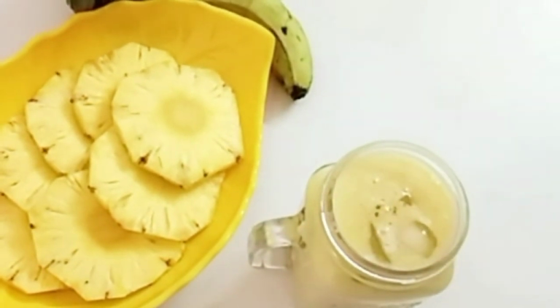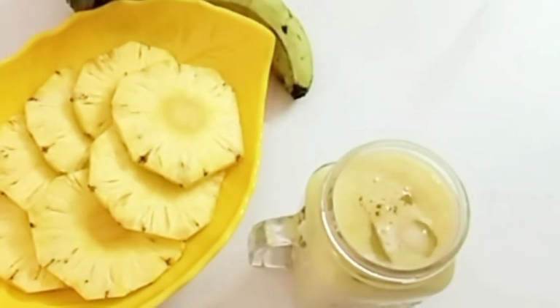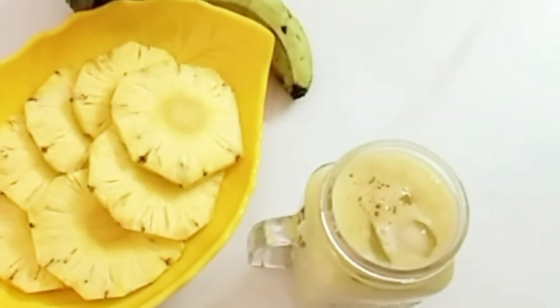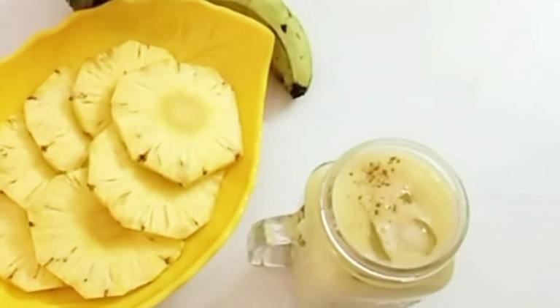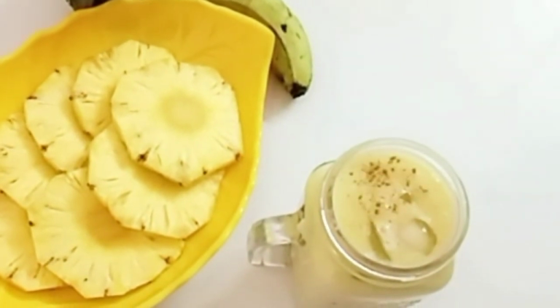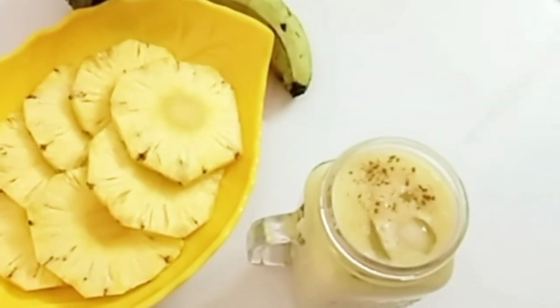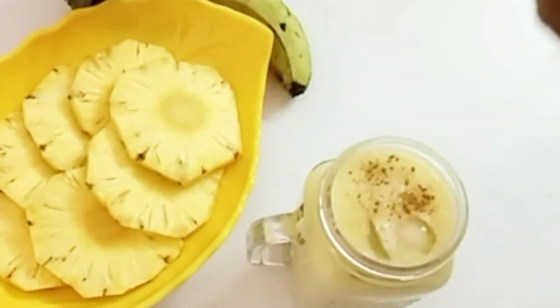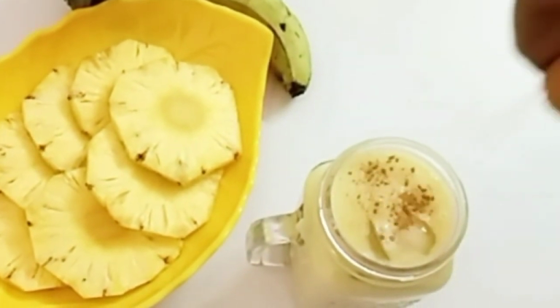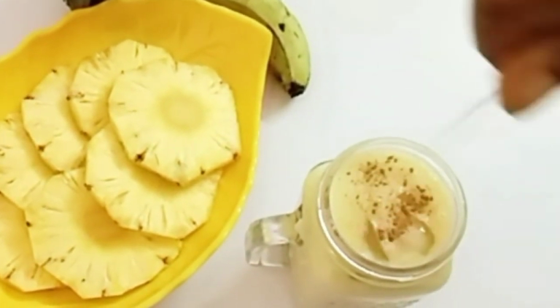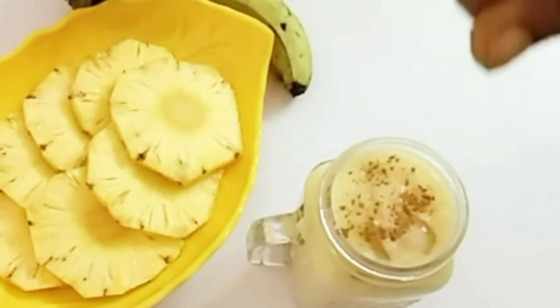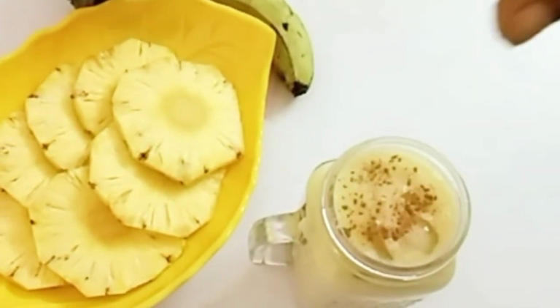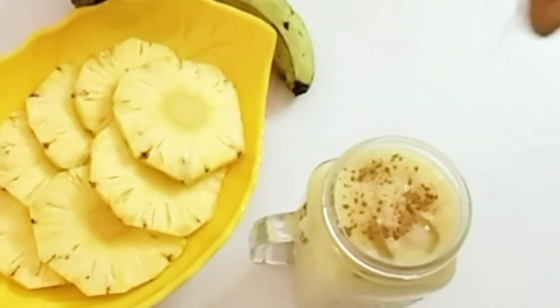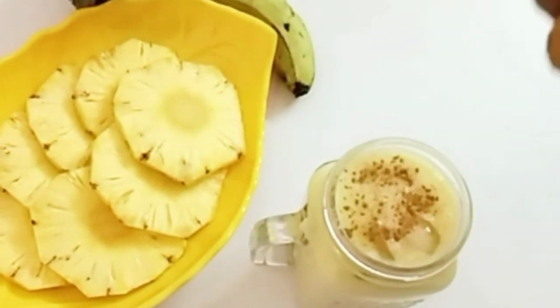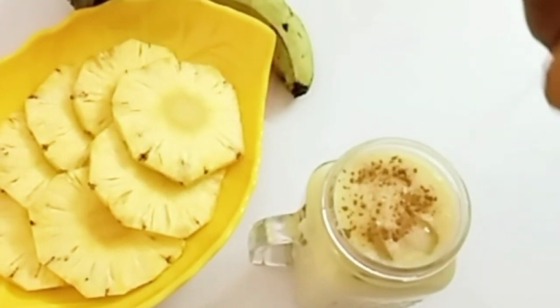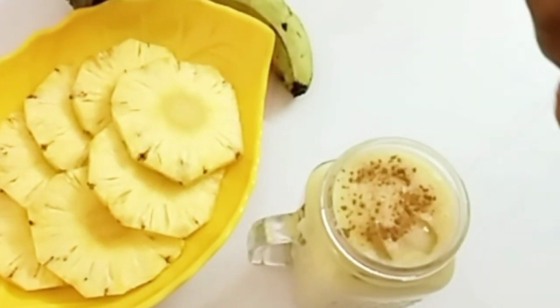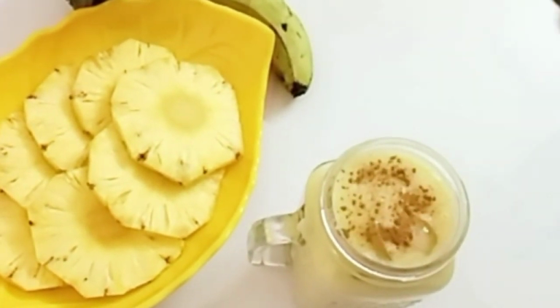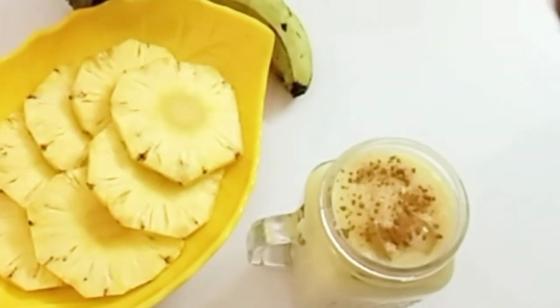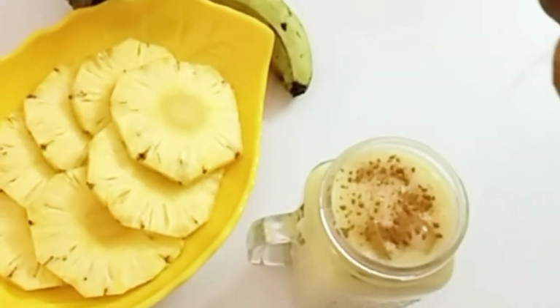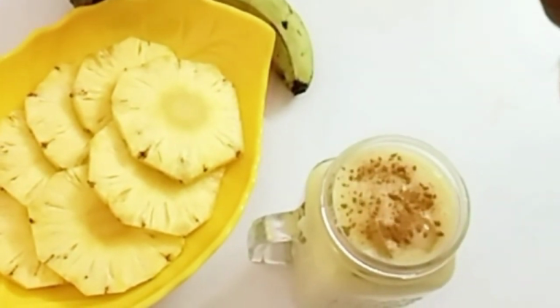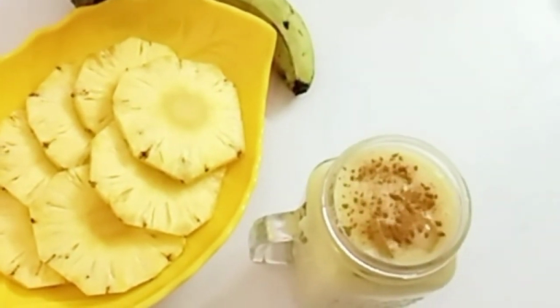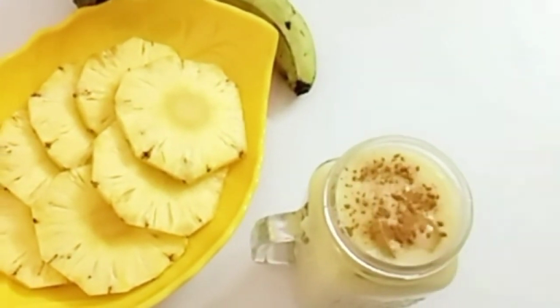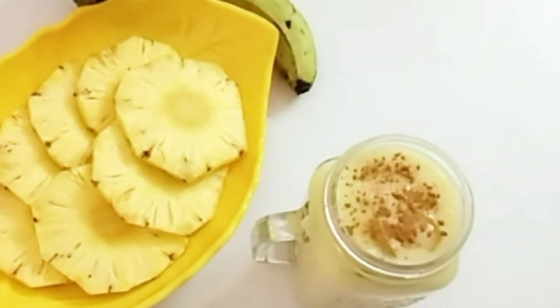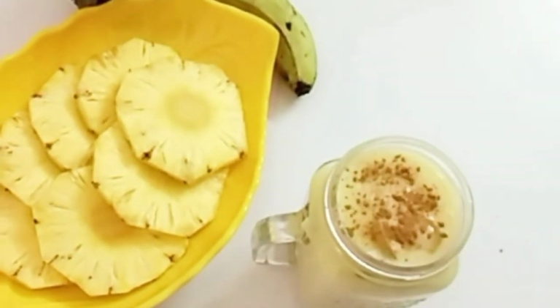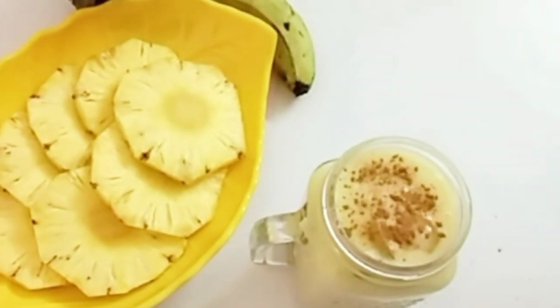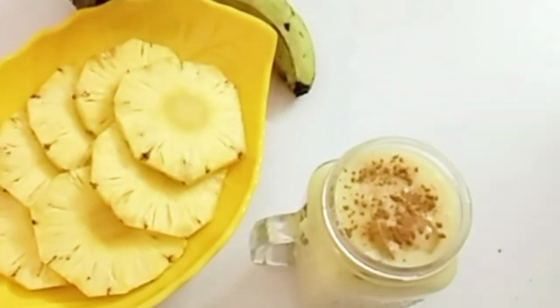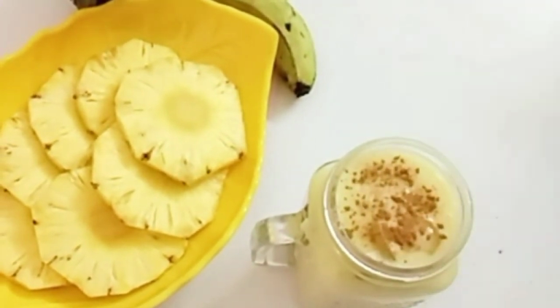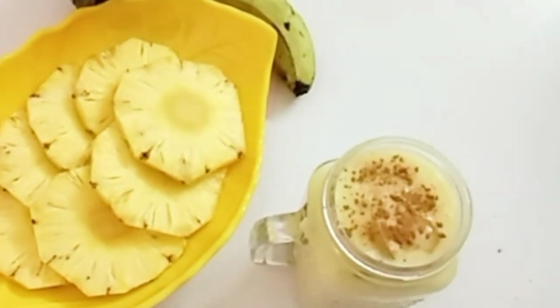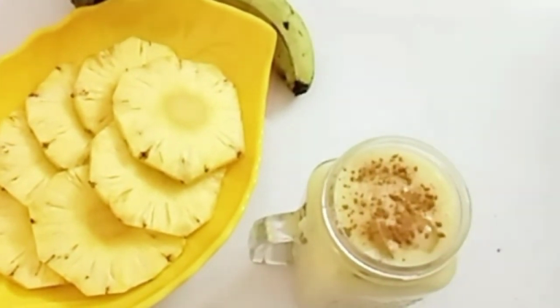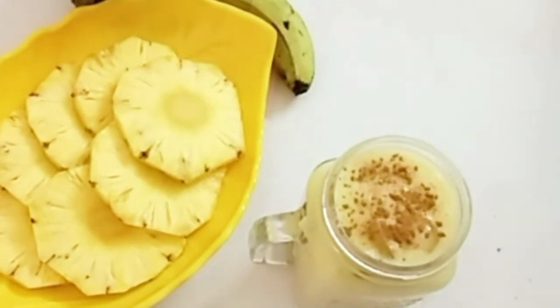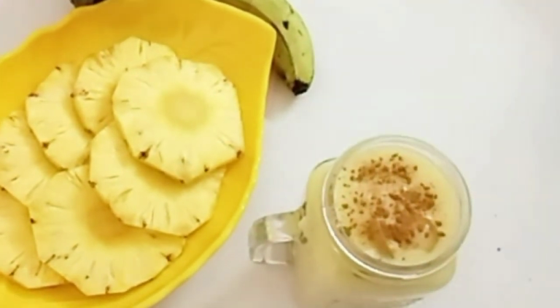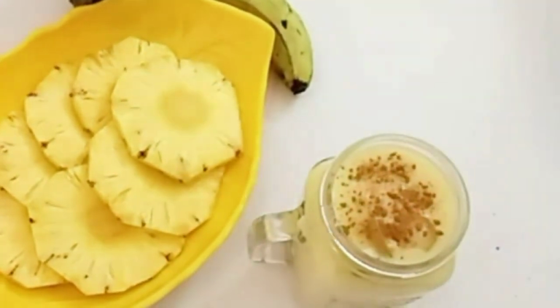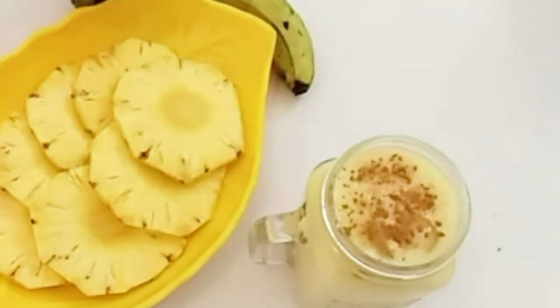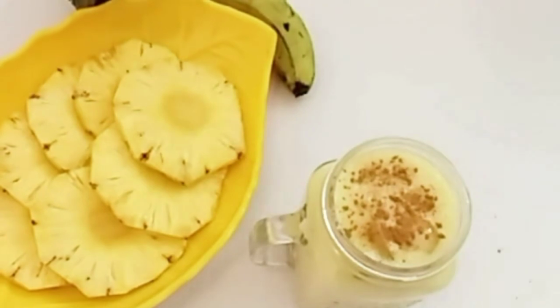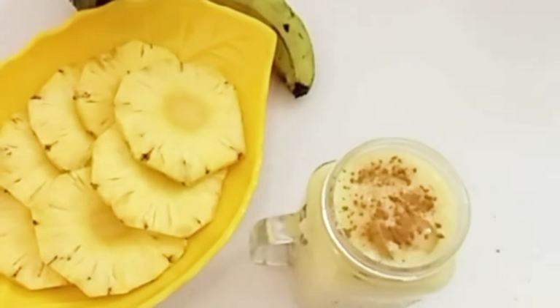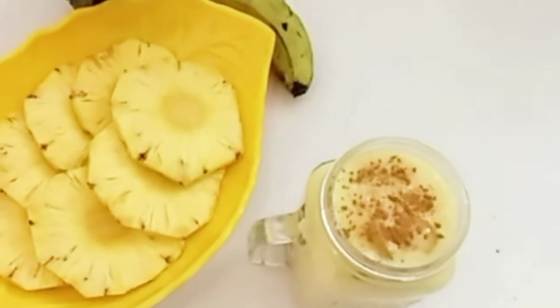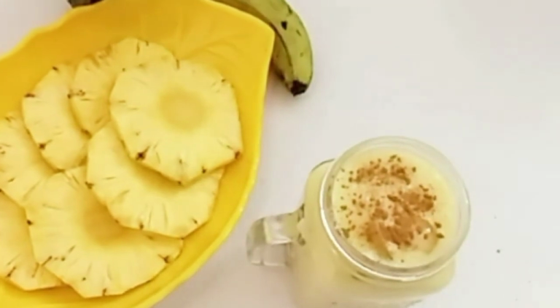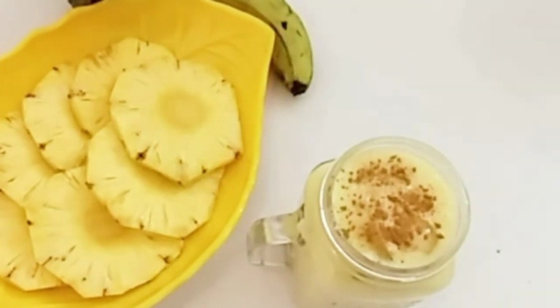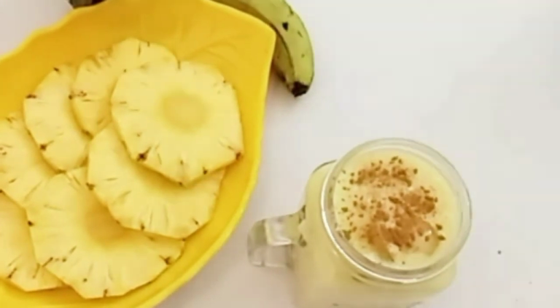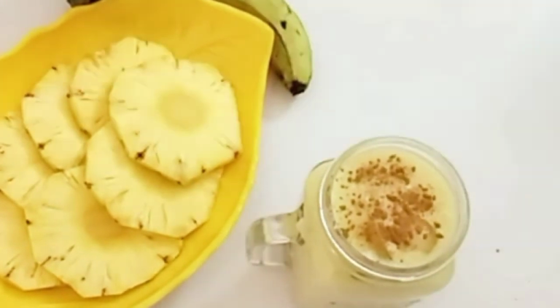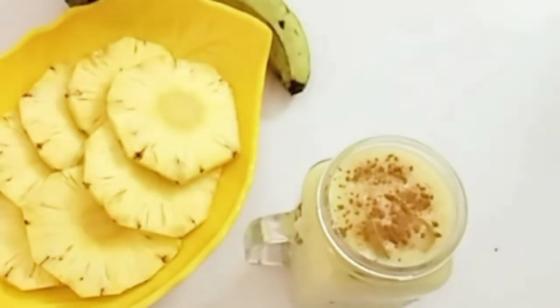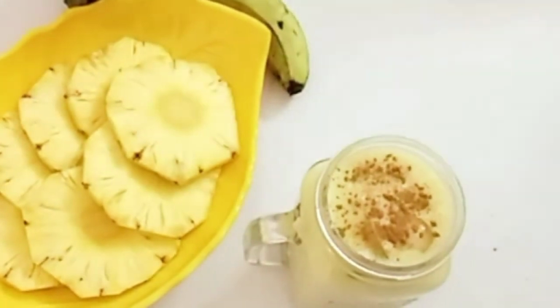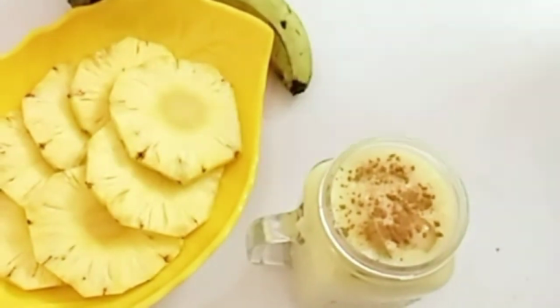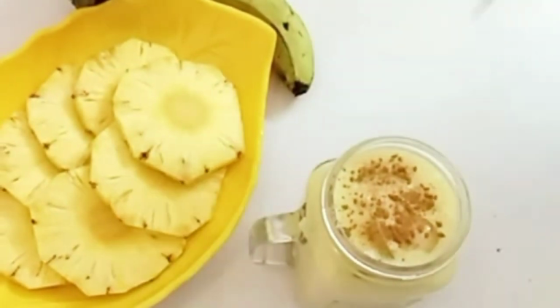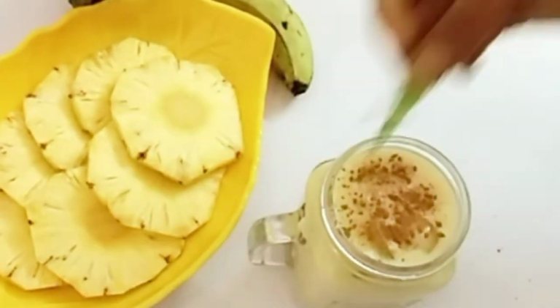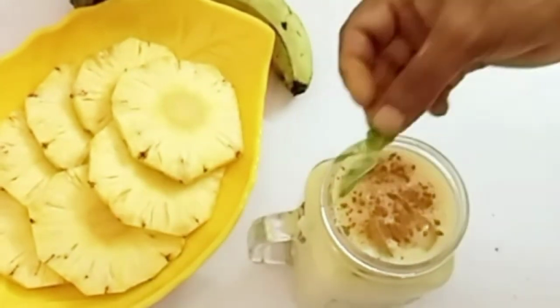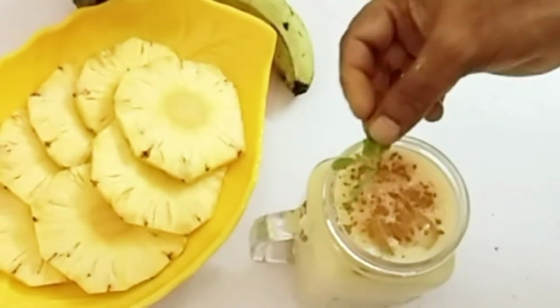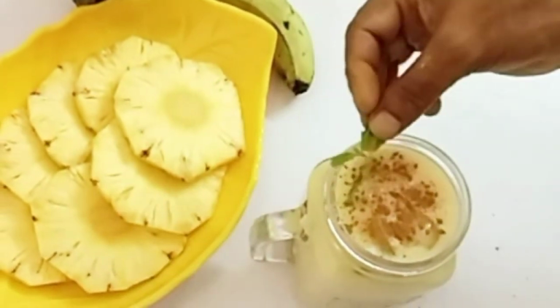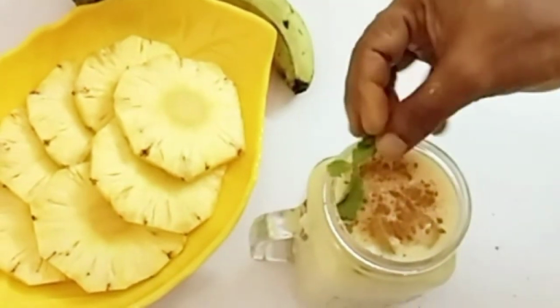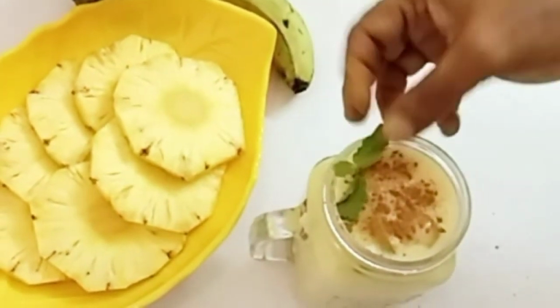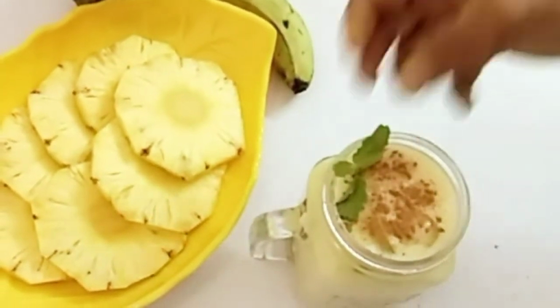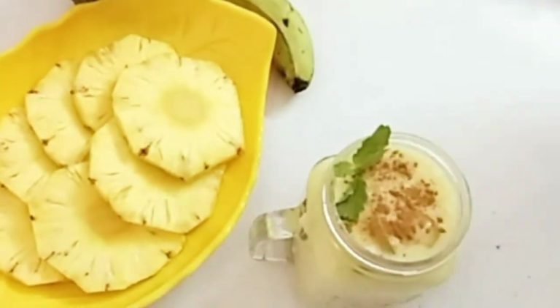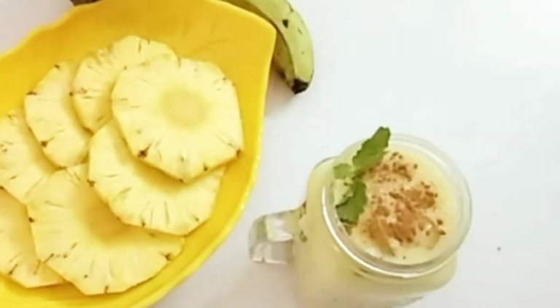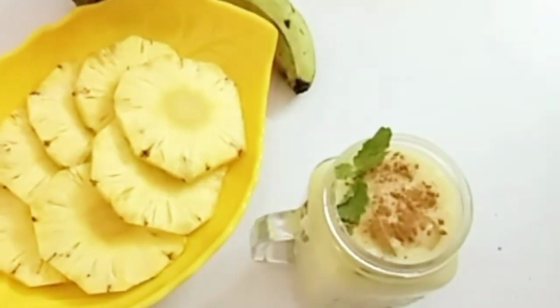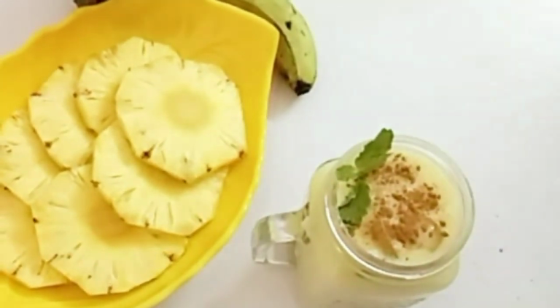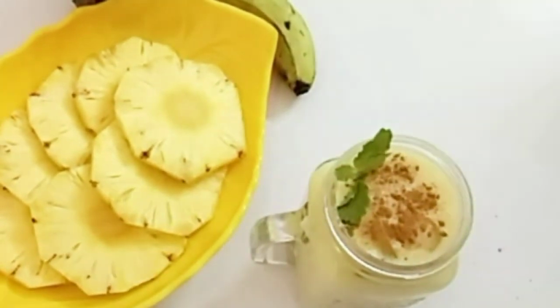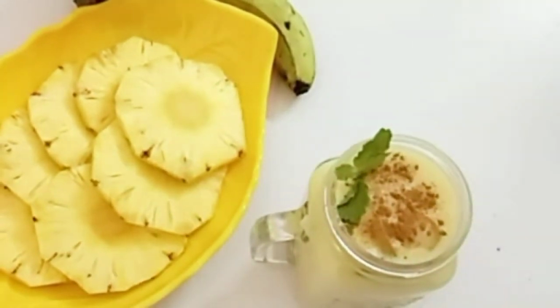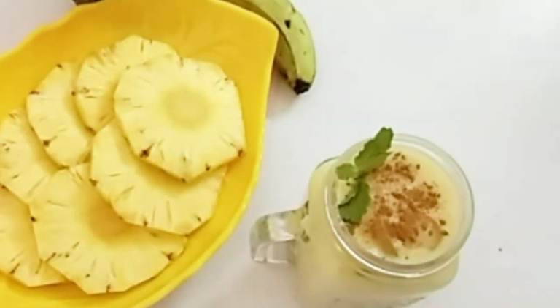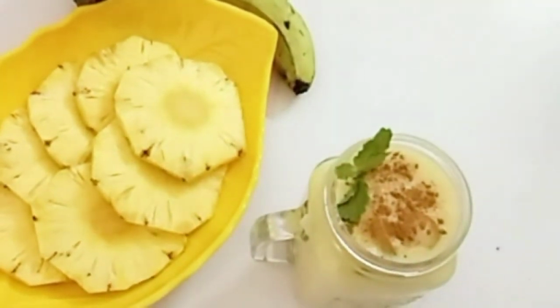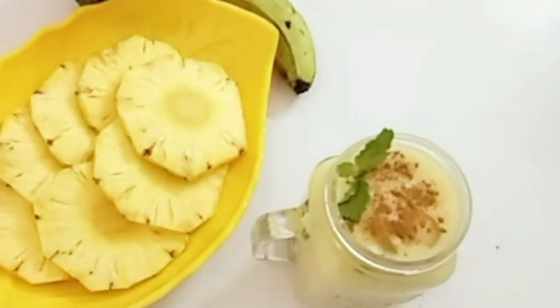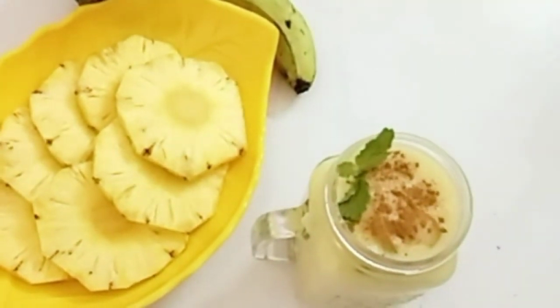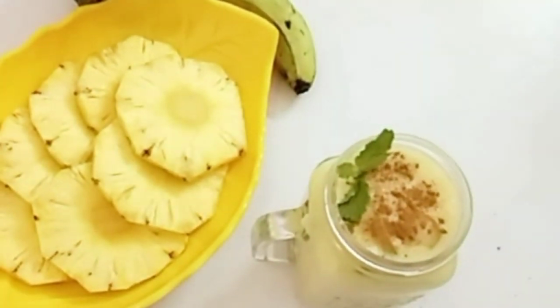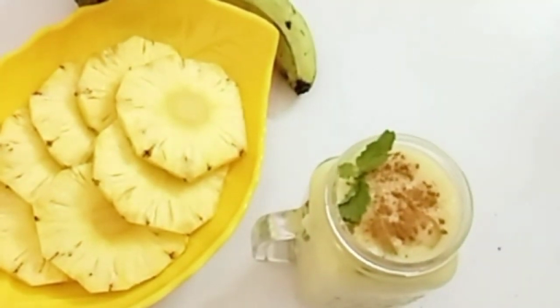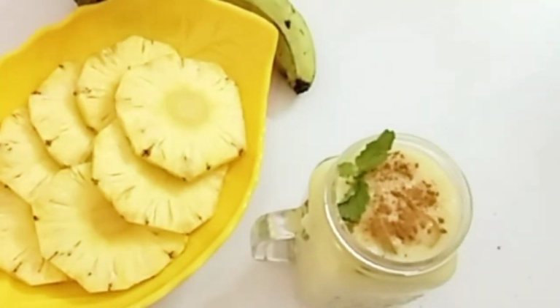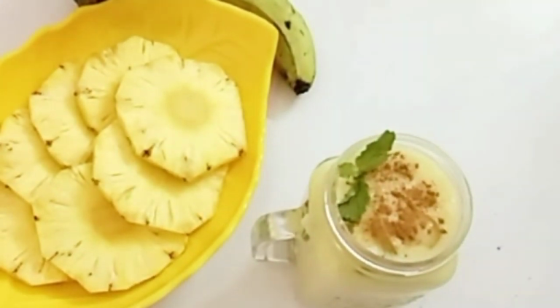You can also add cinnamon powder. It adds a good flavor and is very helpful for weight loss.